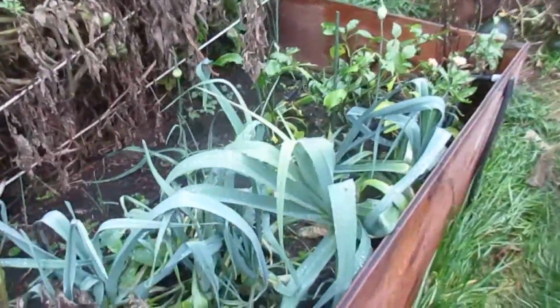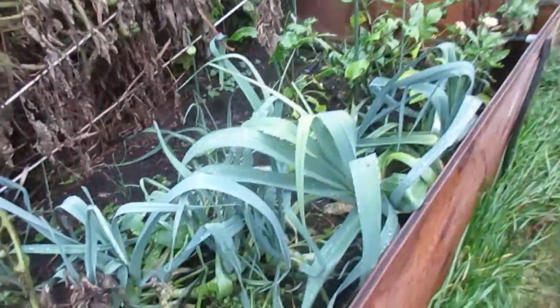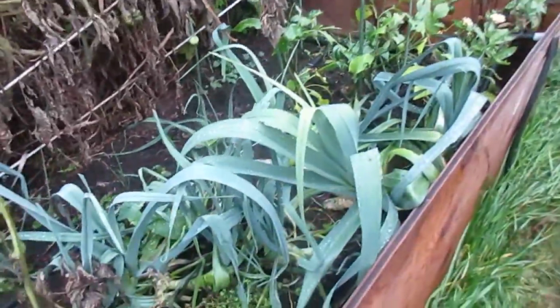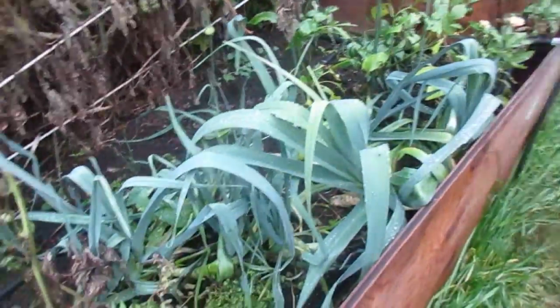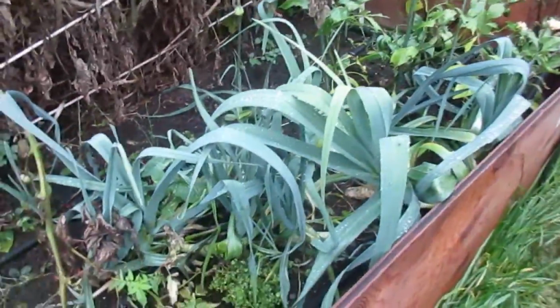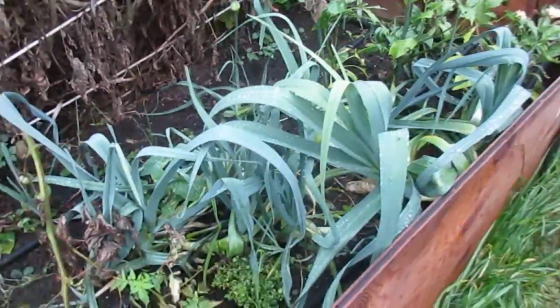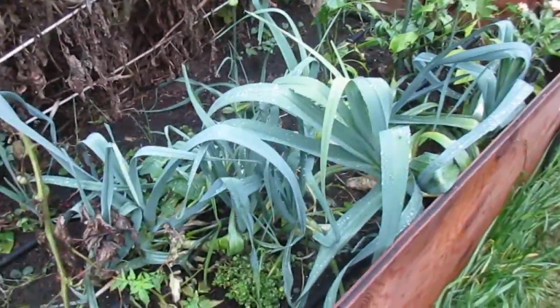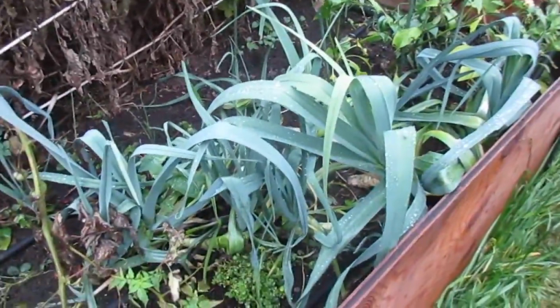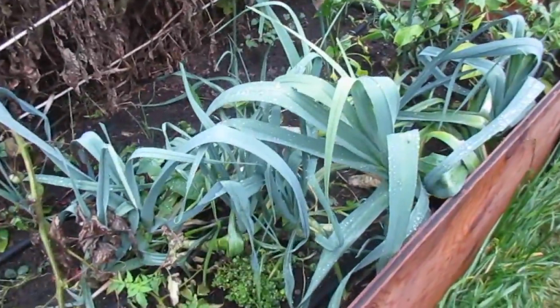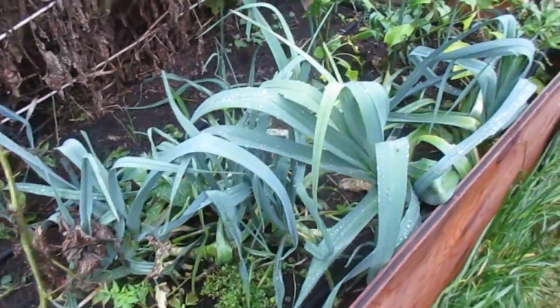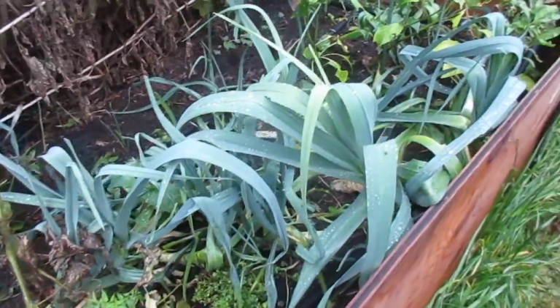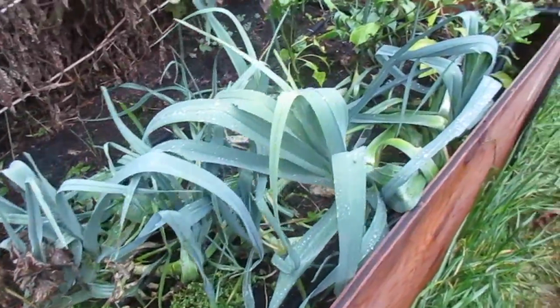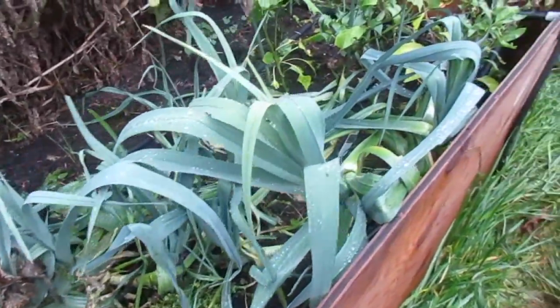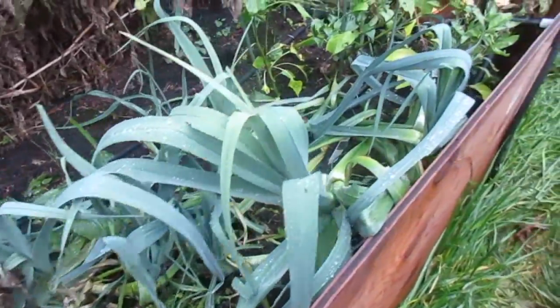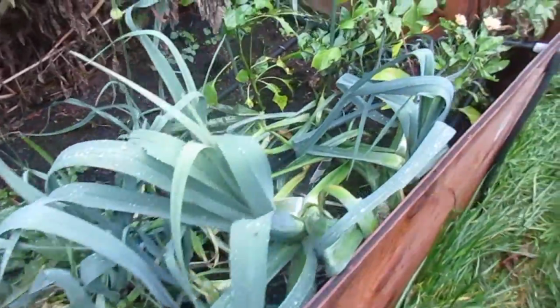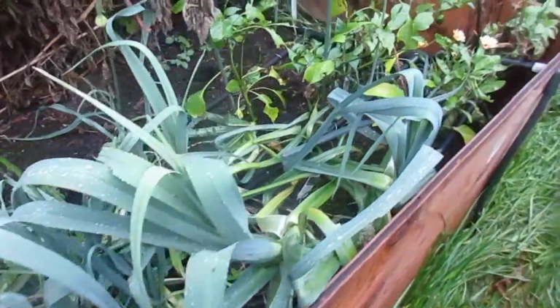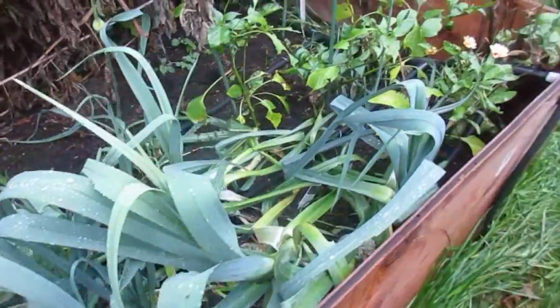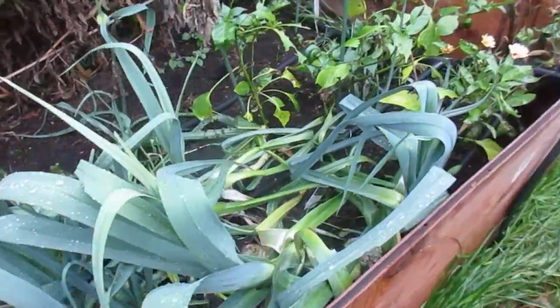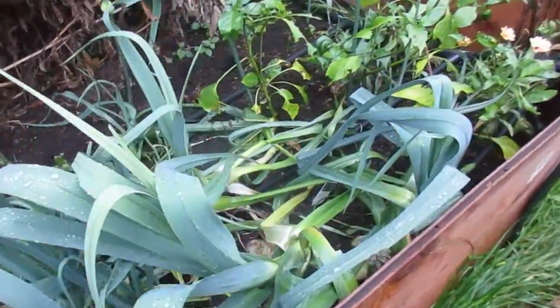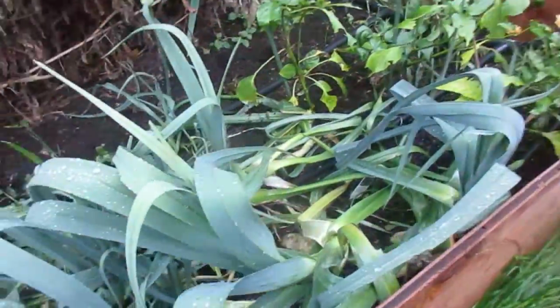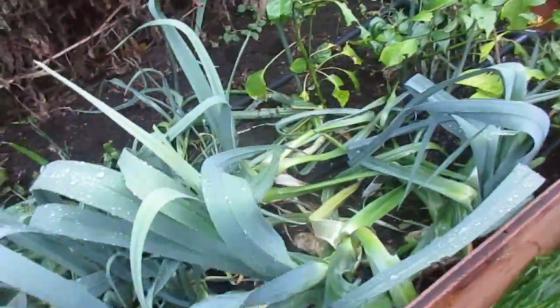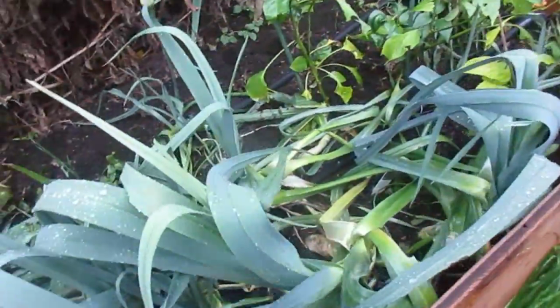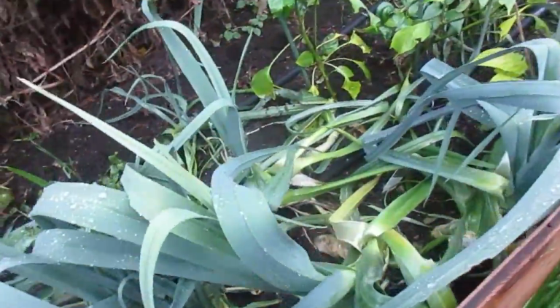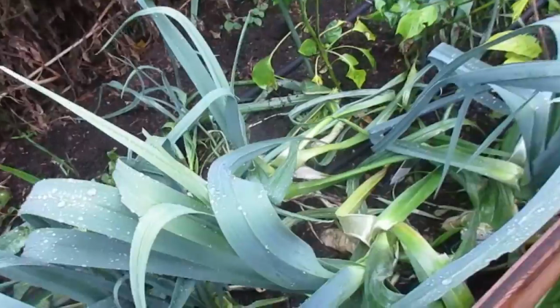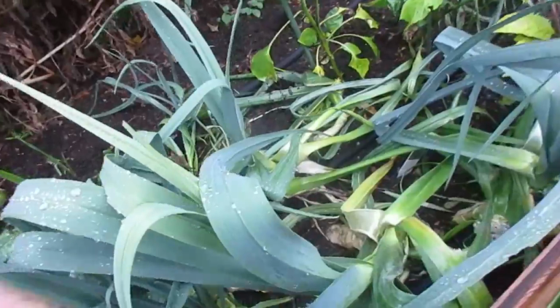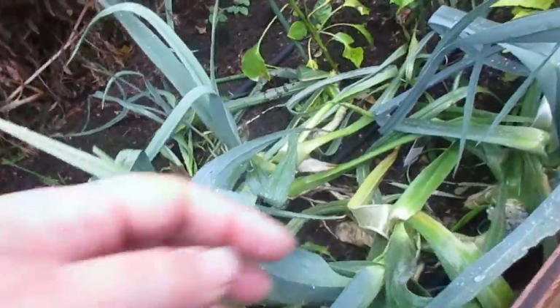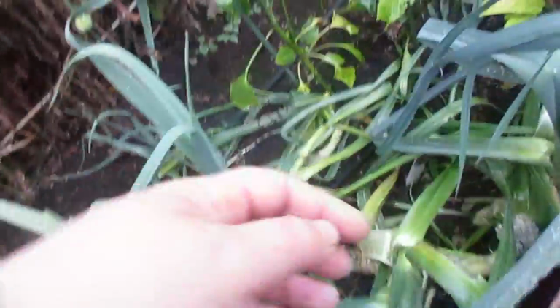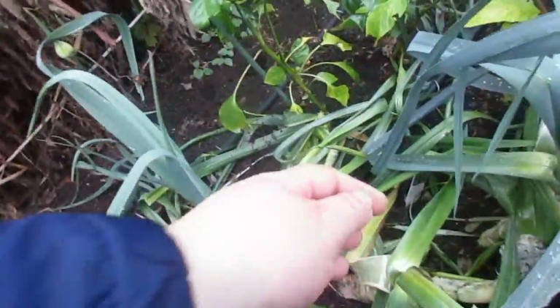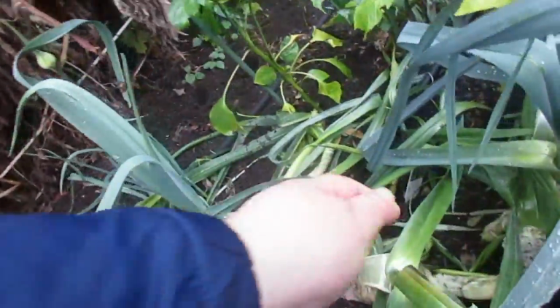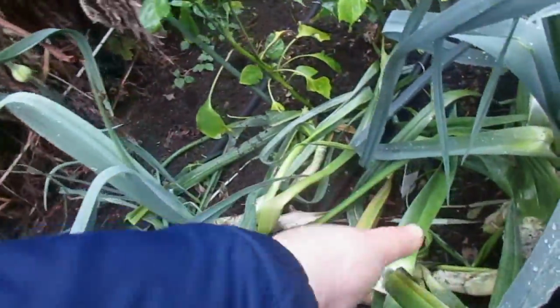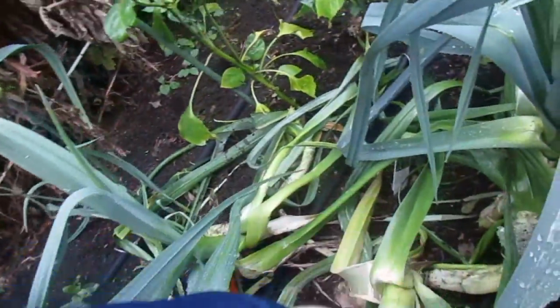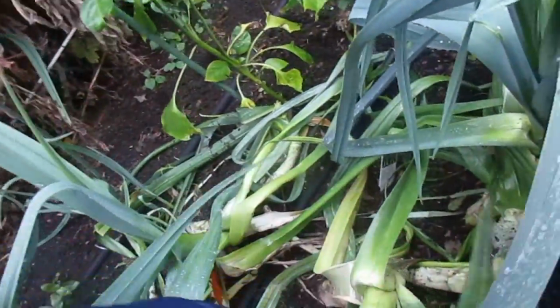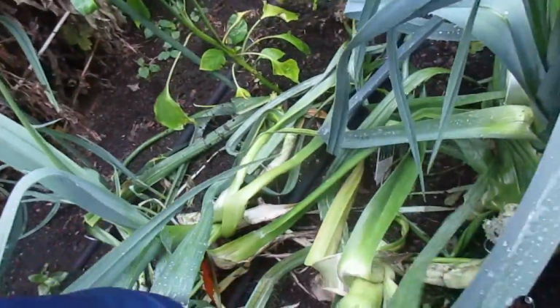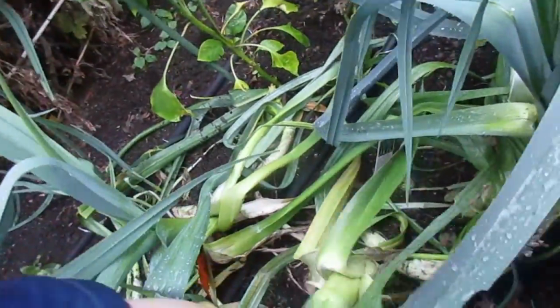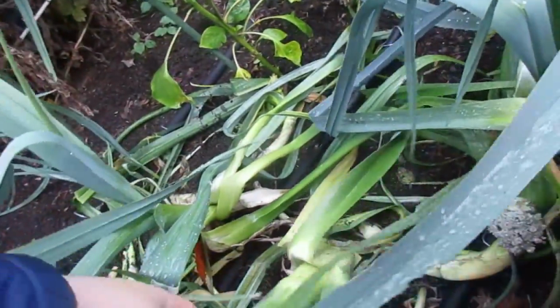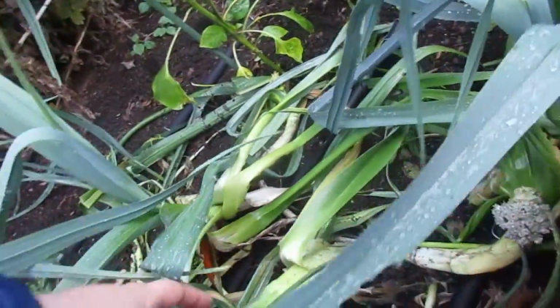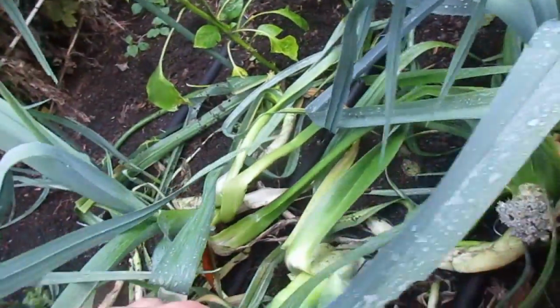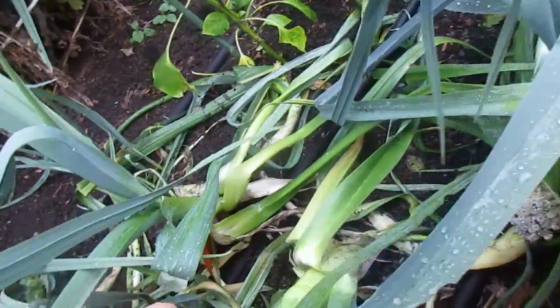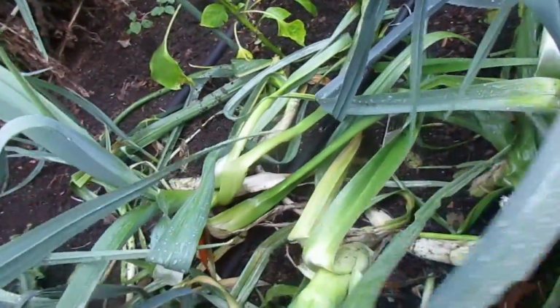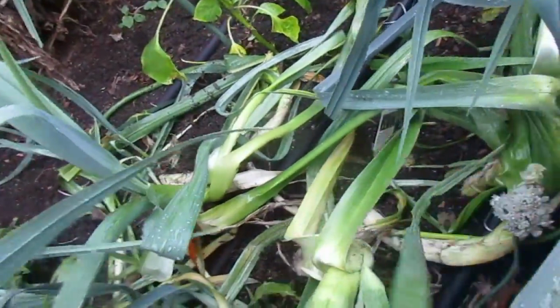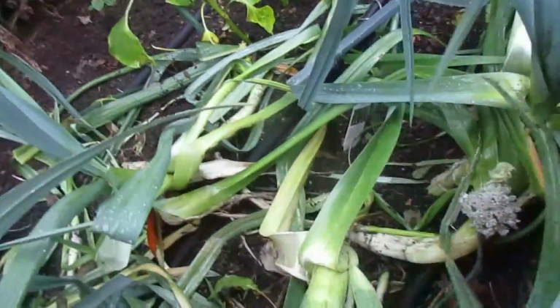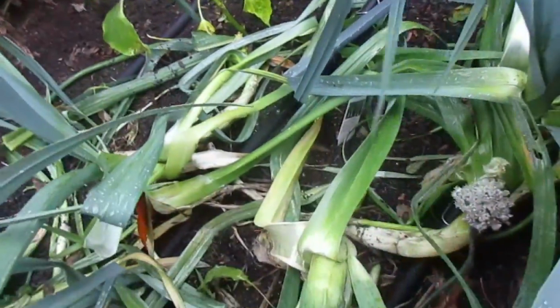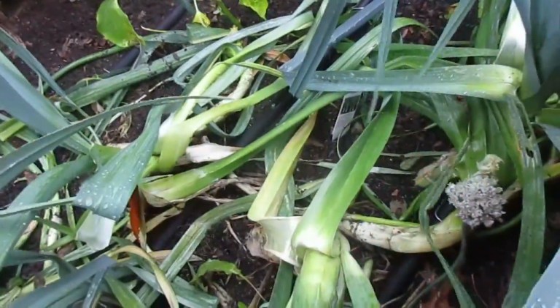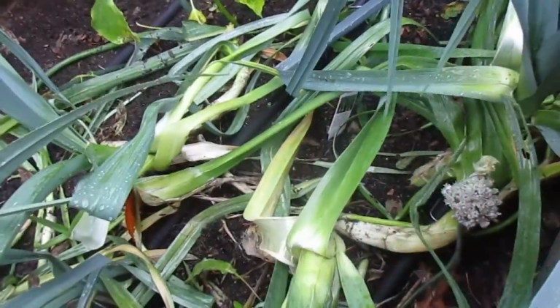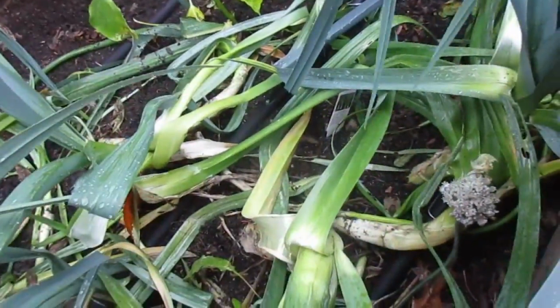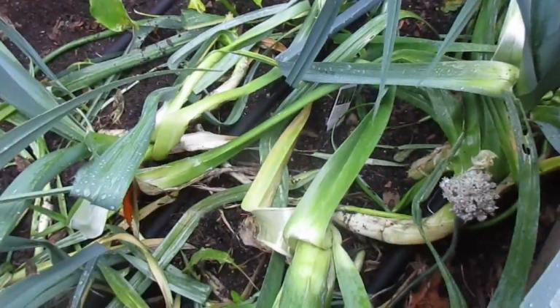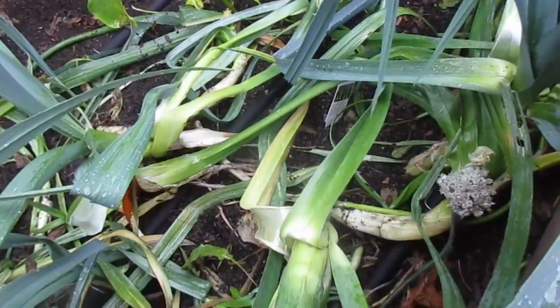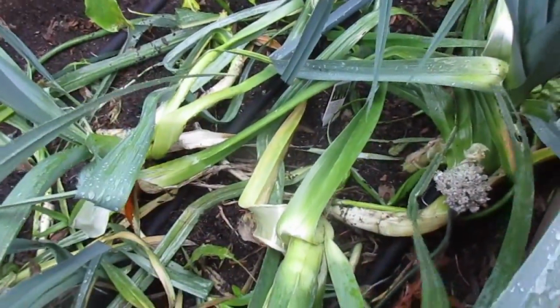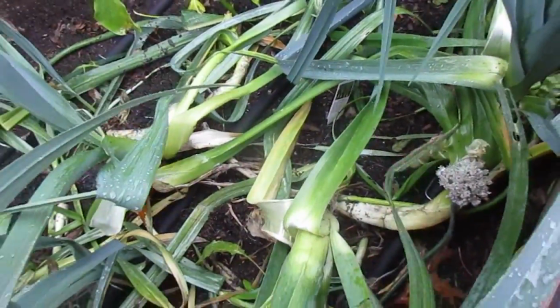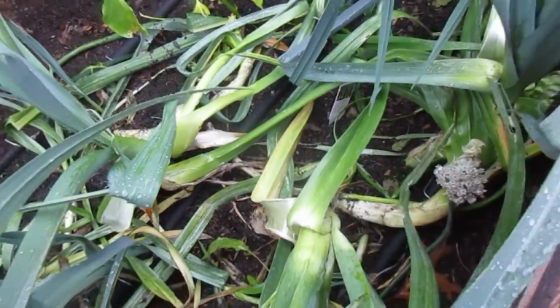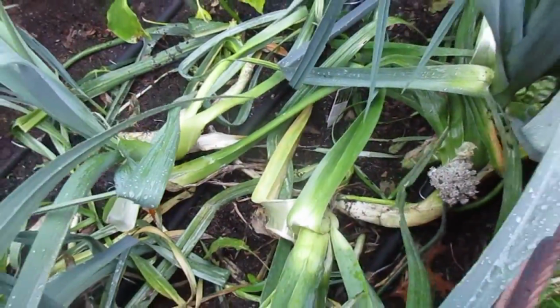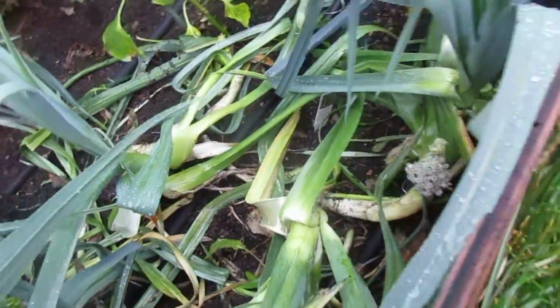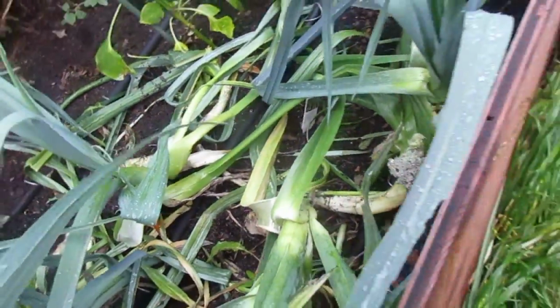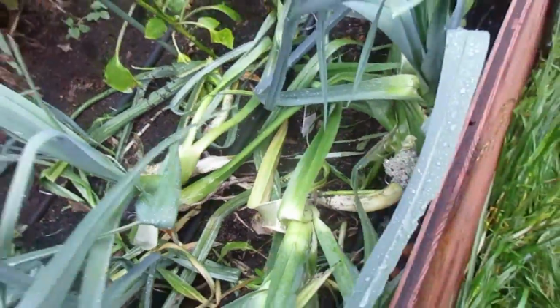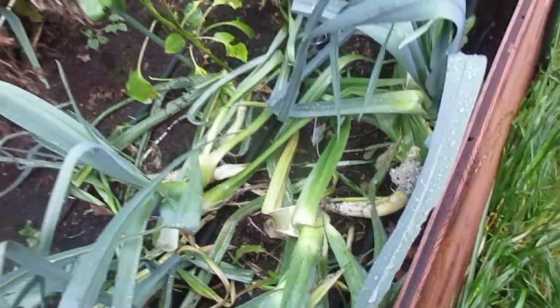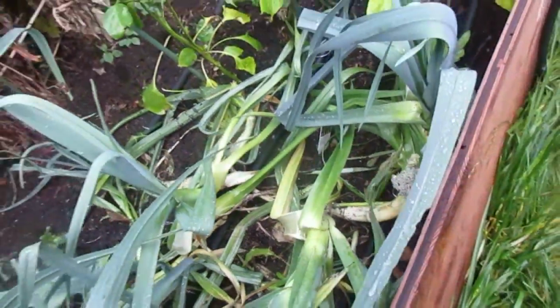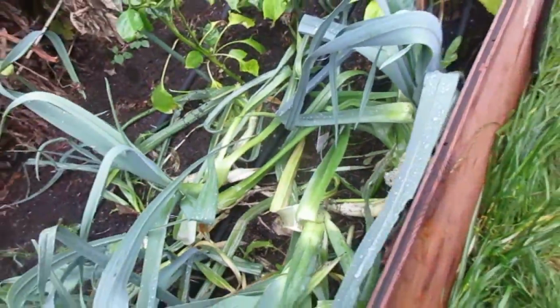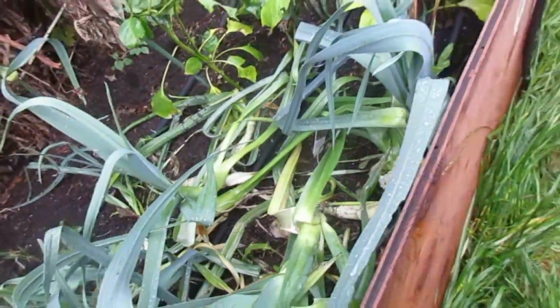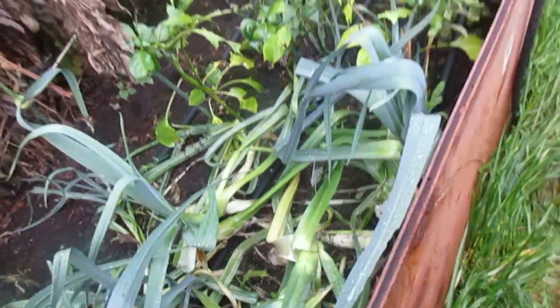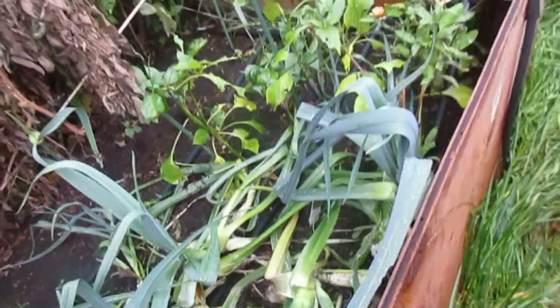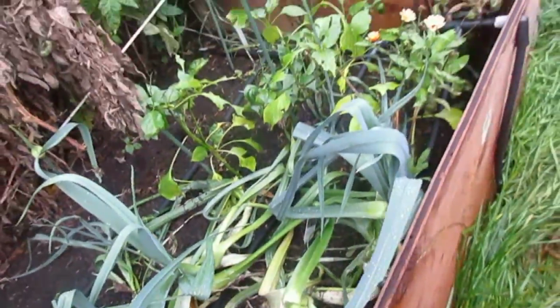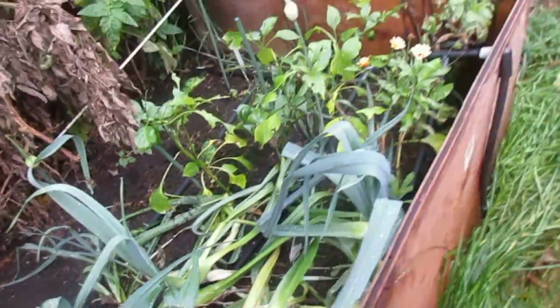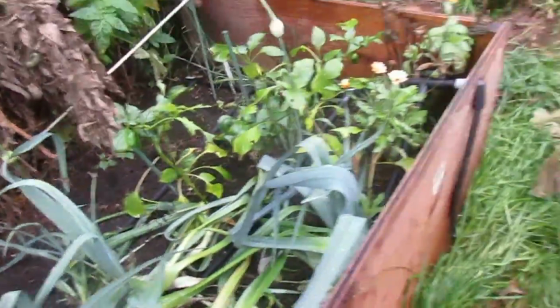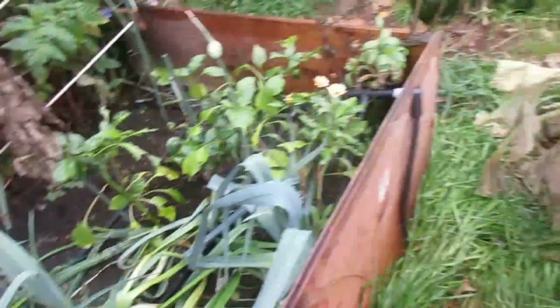My leeks are getting really big. This one is starting to look like the ones in the store.